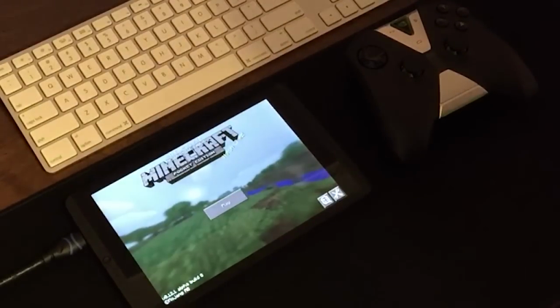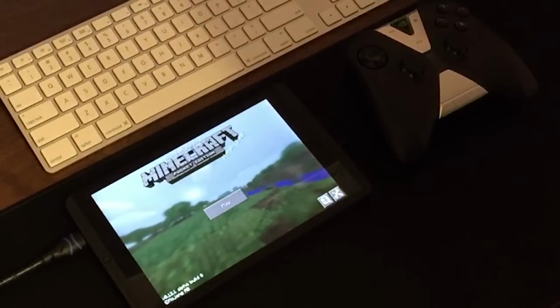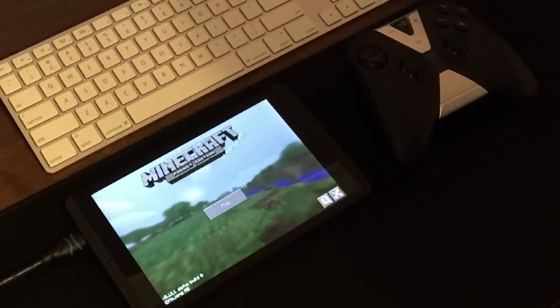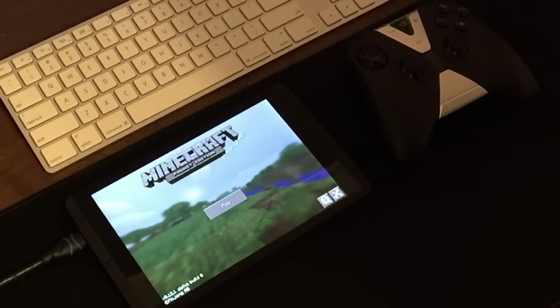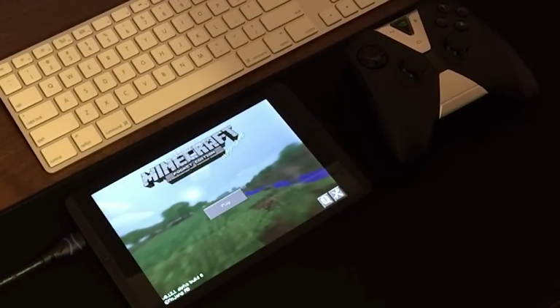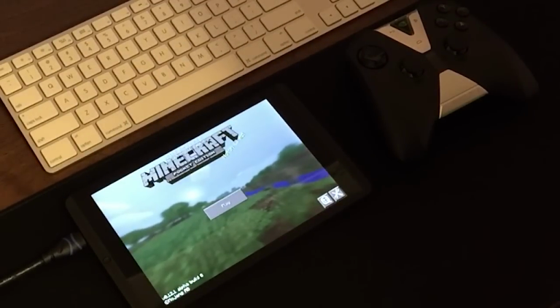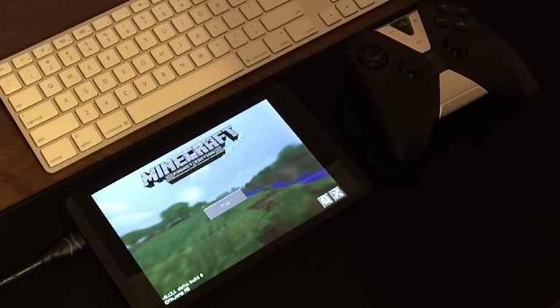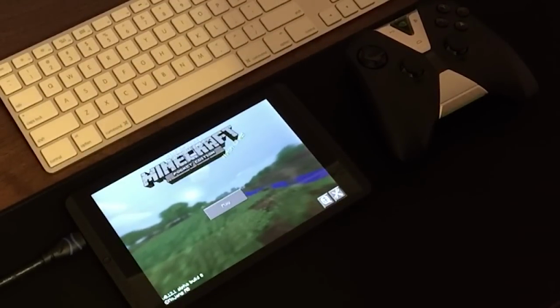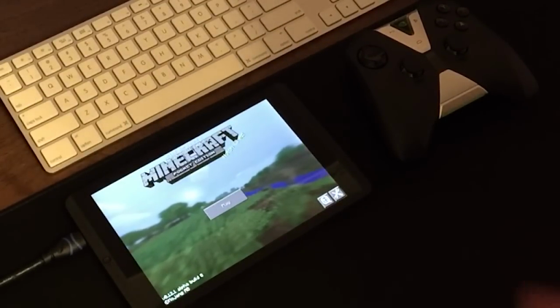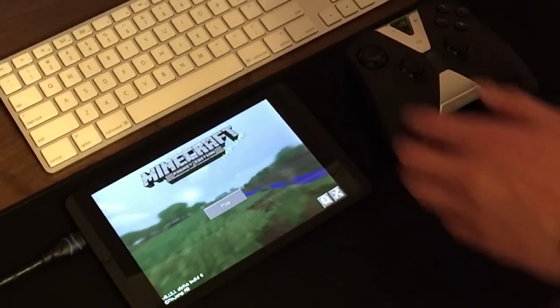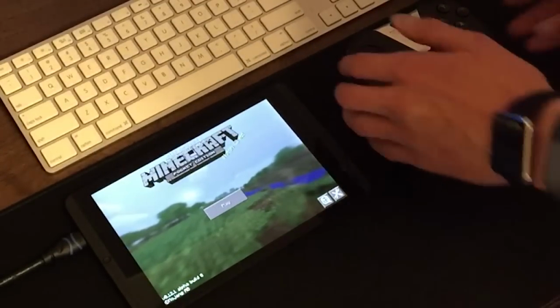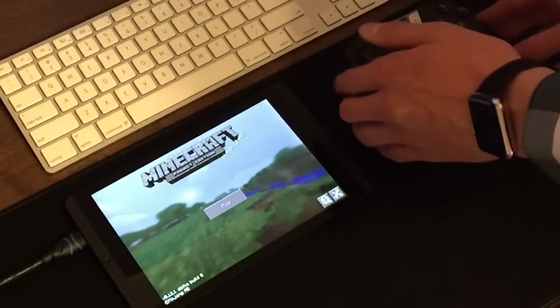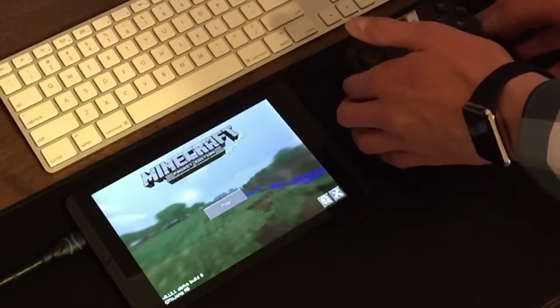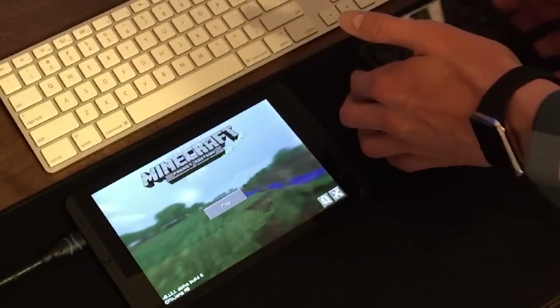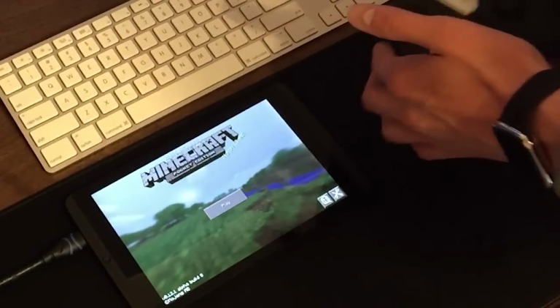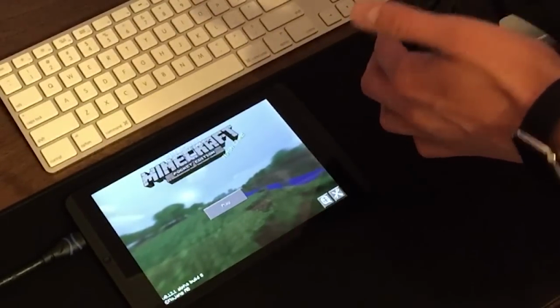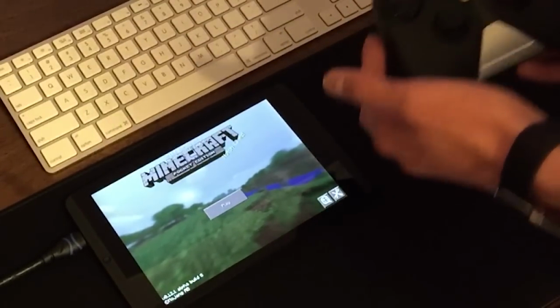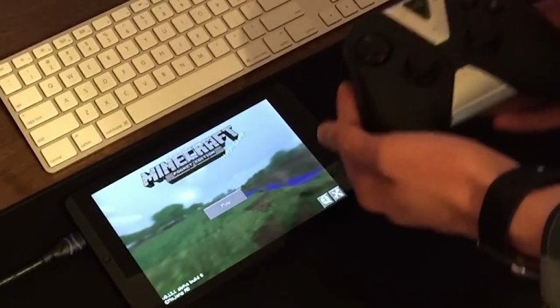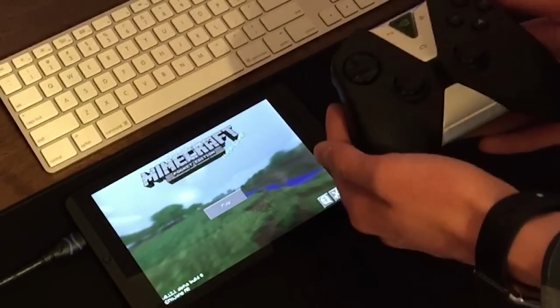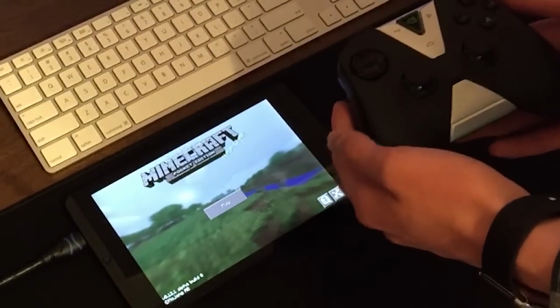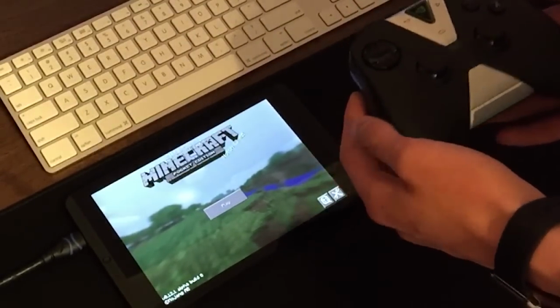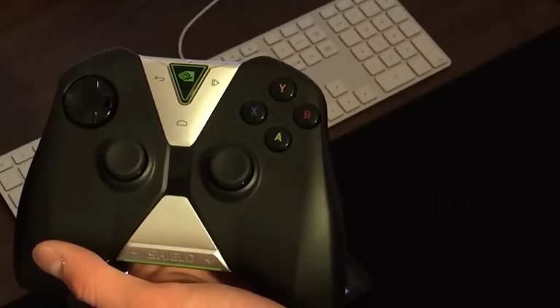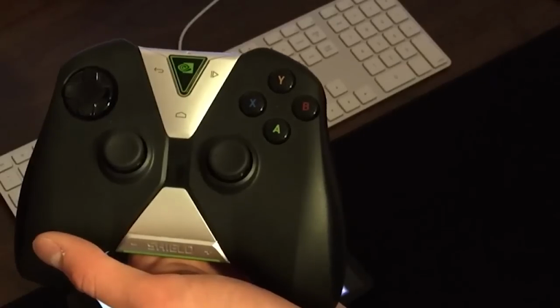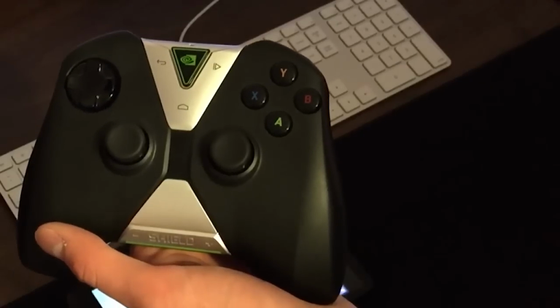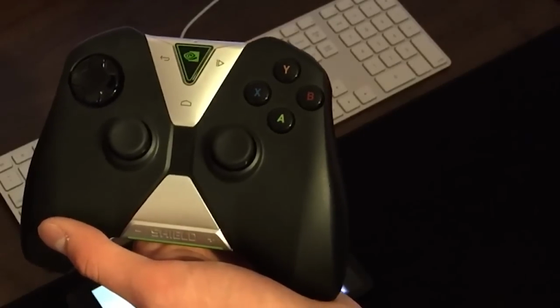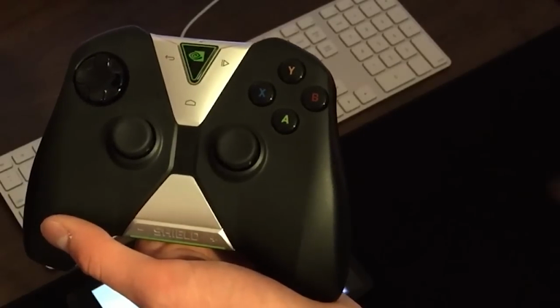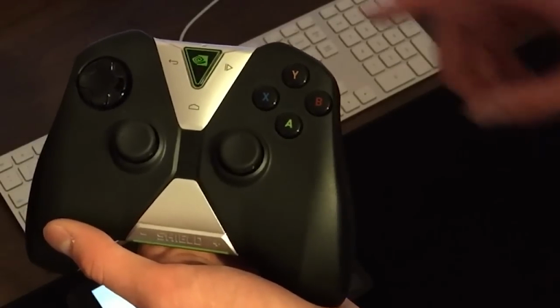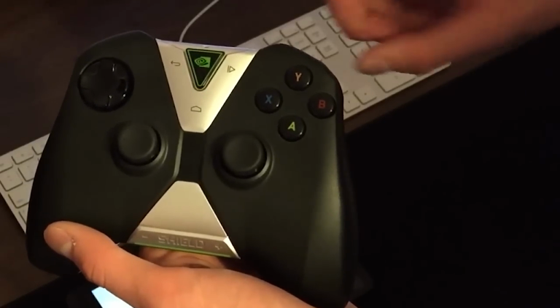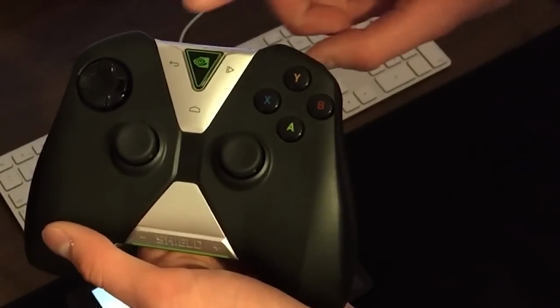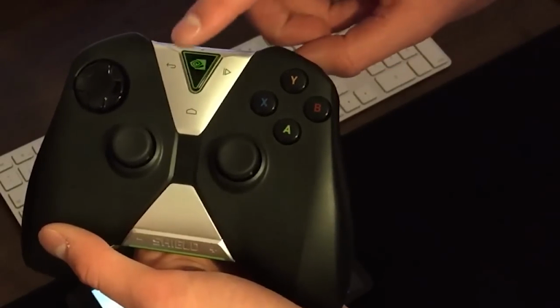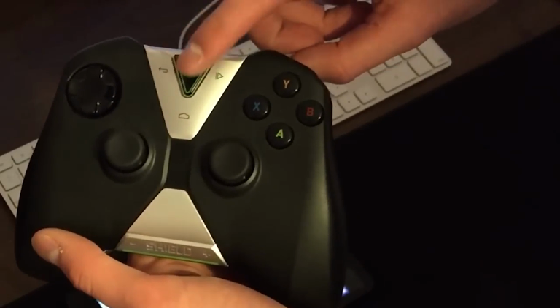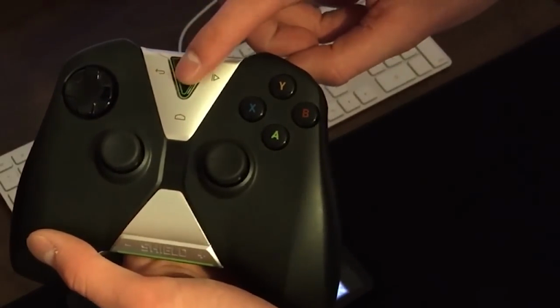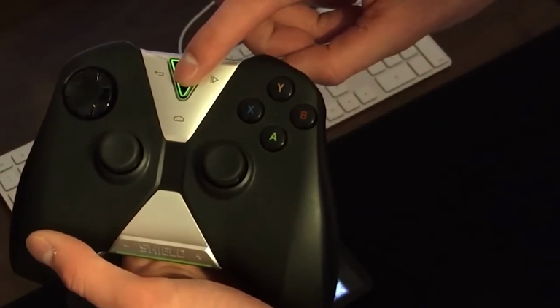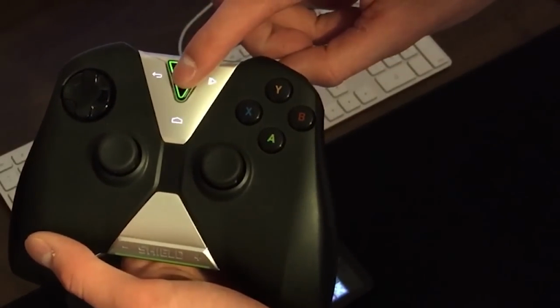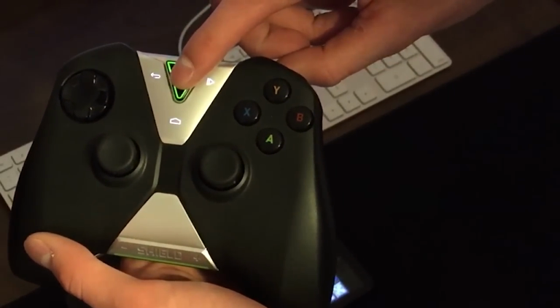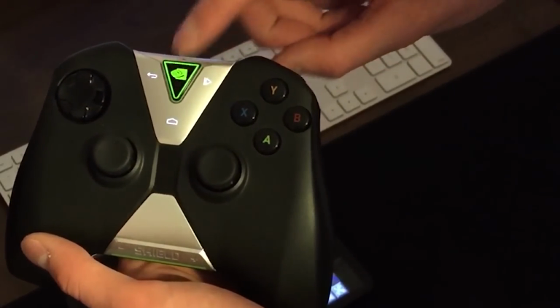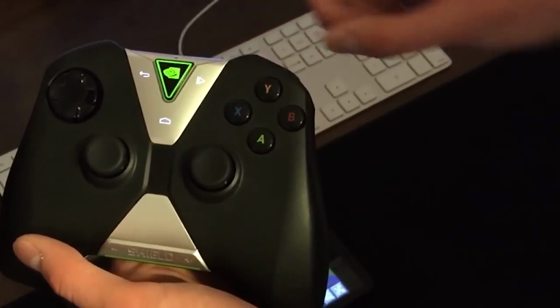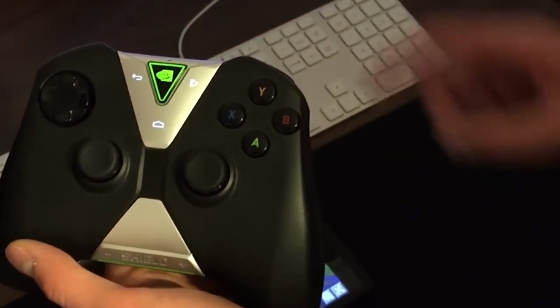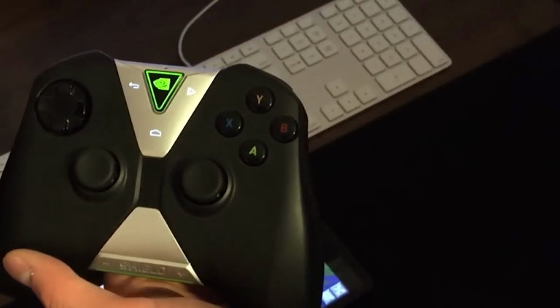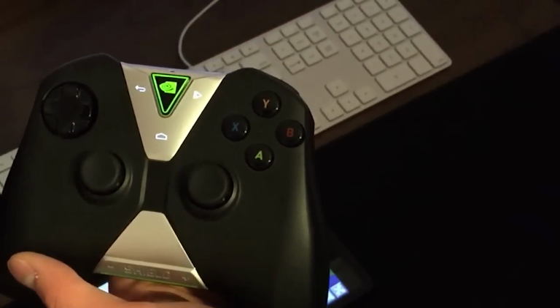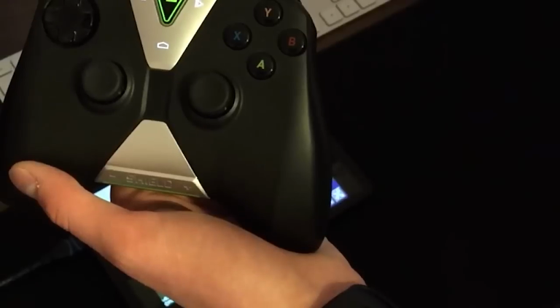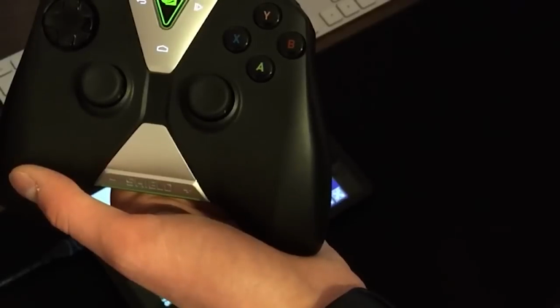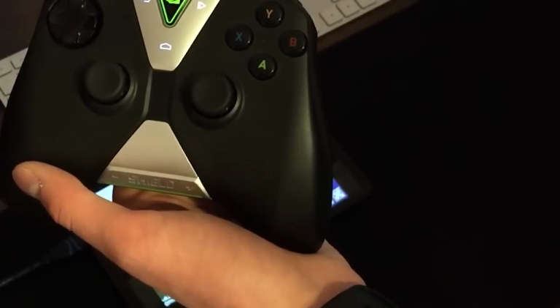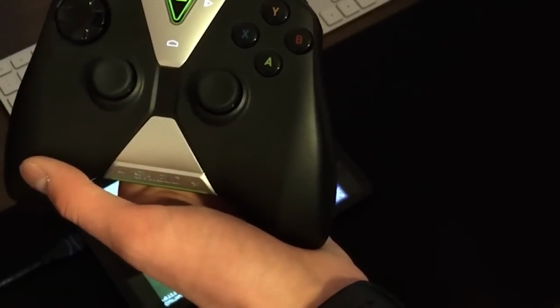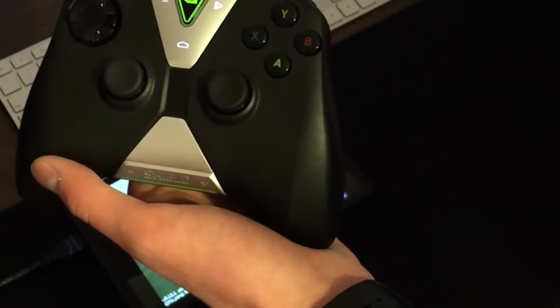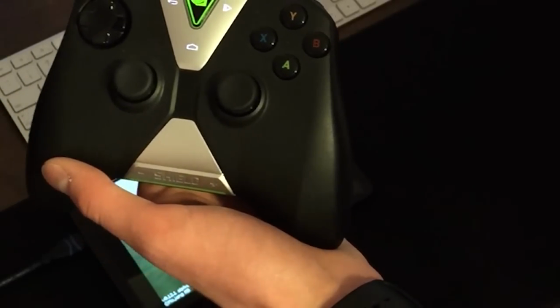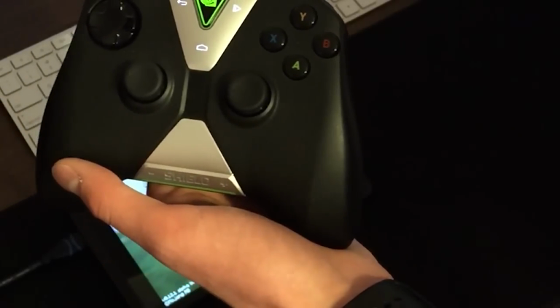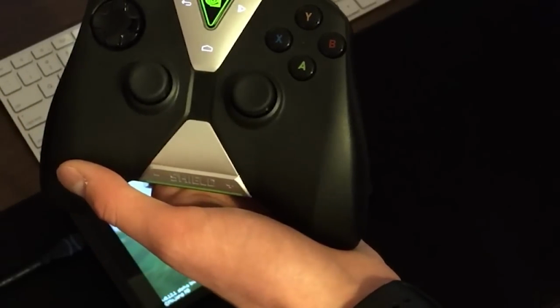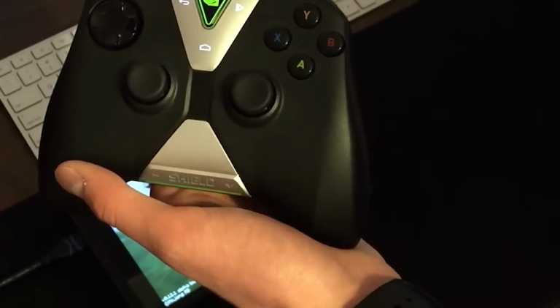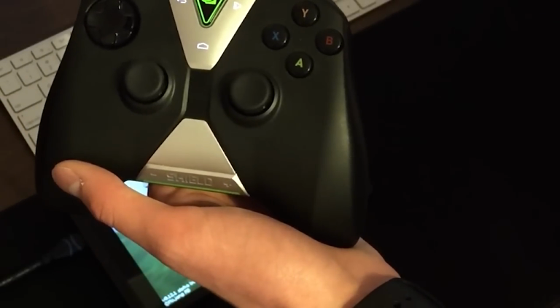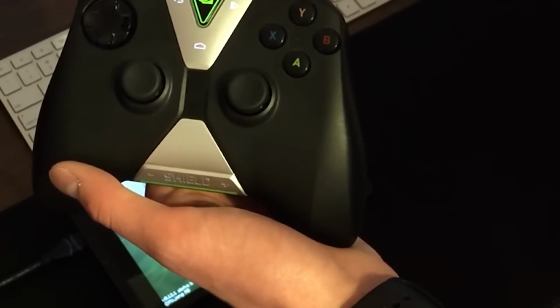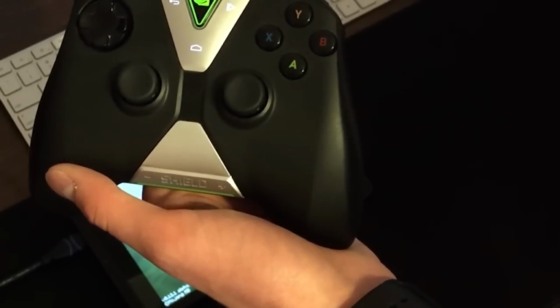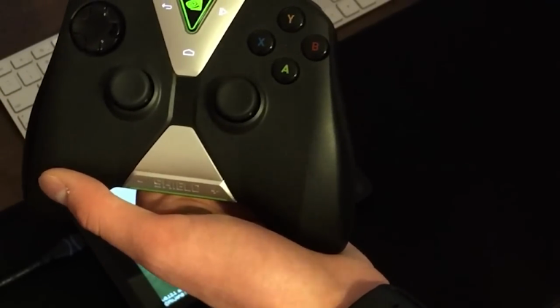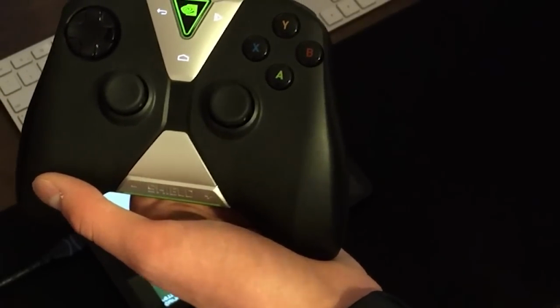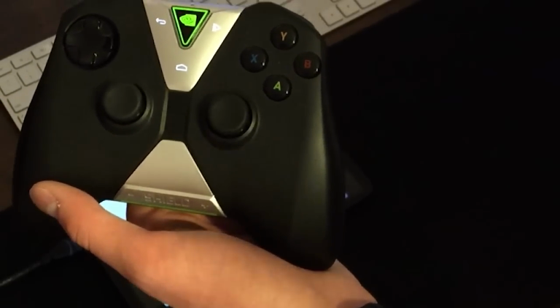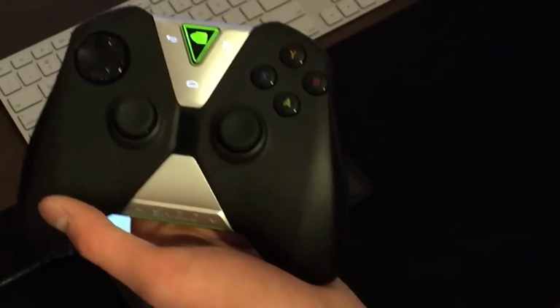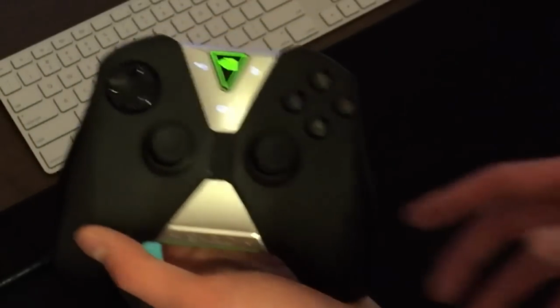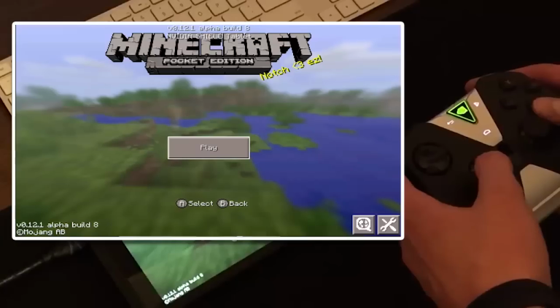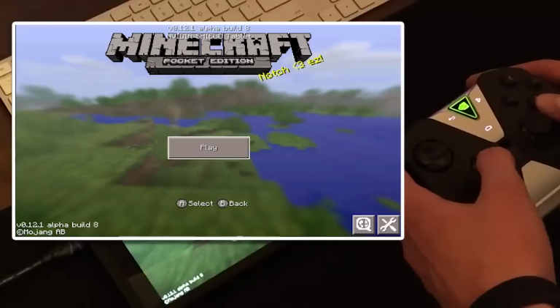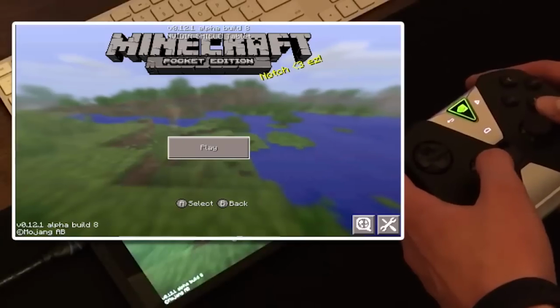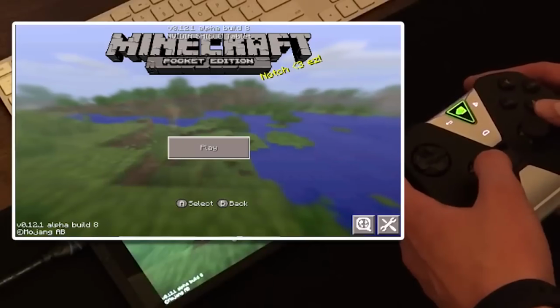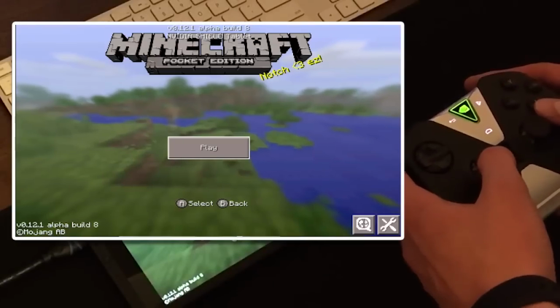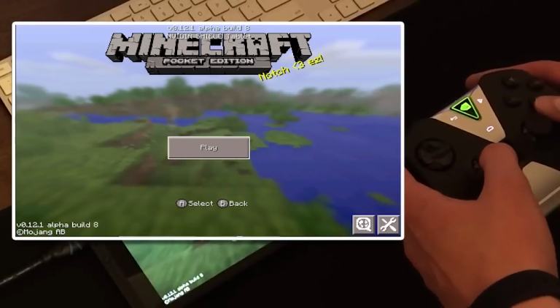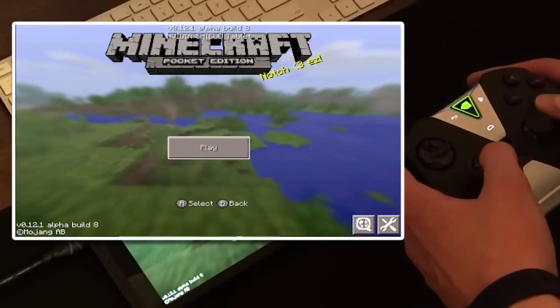If you have both of those things, you just take the controller, touch and hold the main button here, which connects it to the tablet, and it's ready to go.